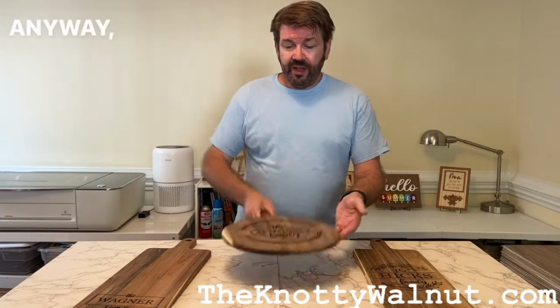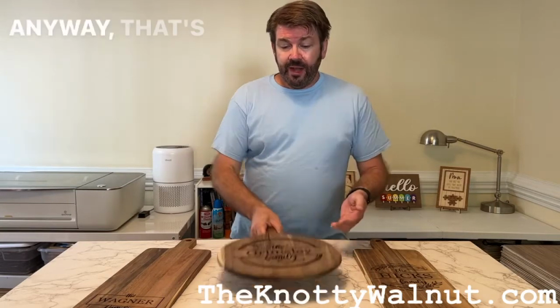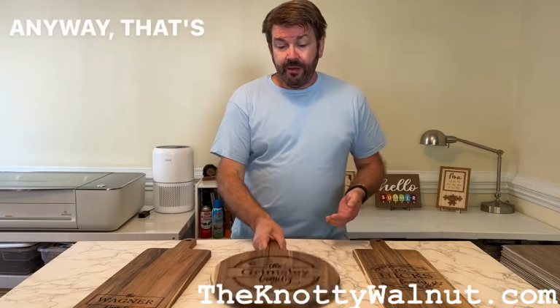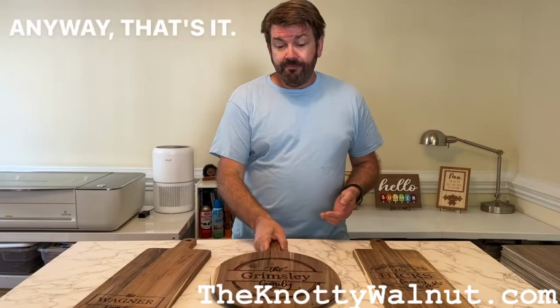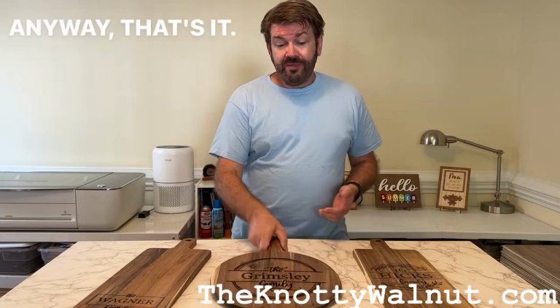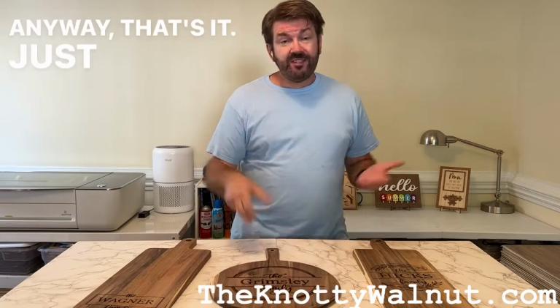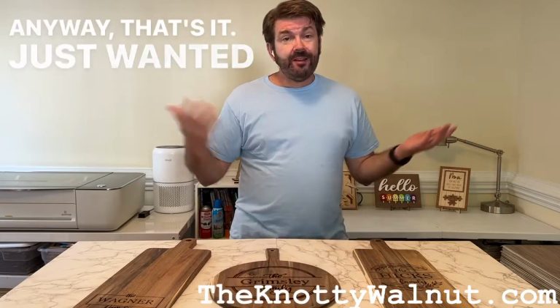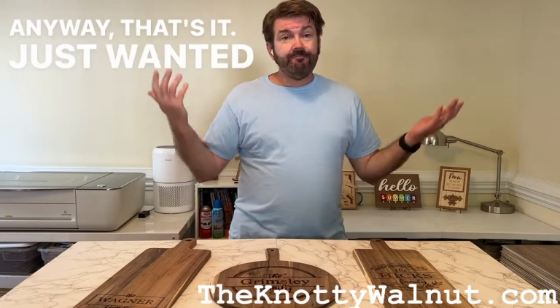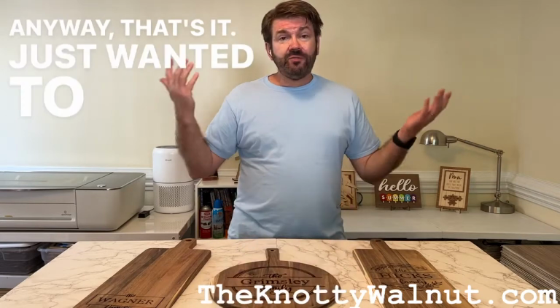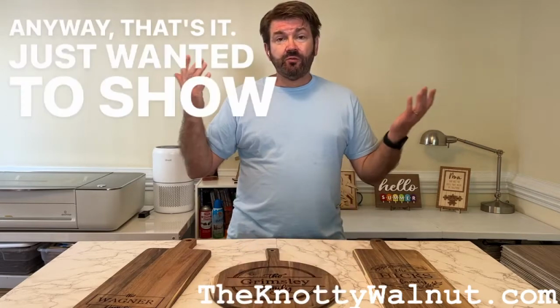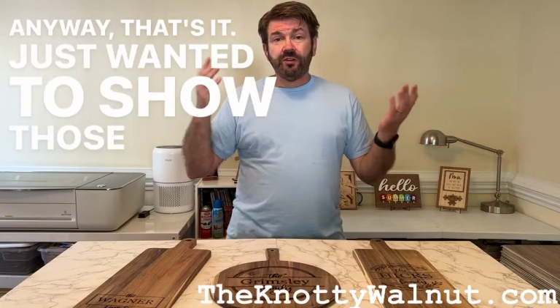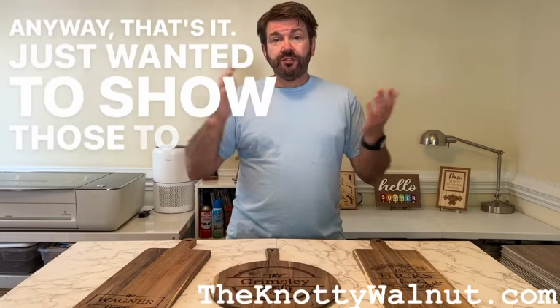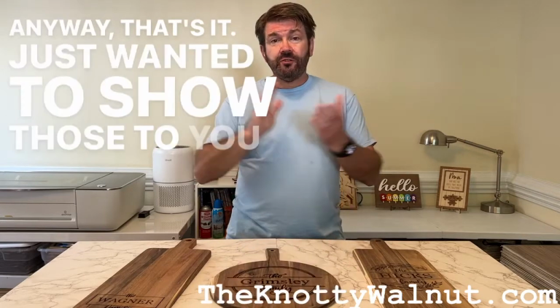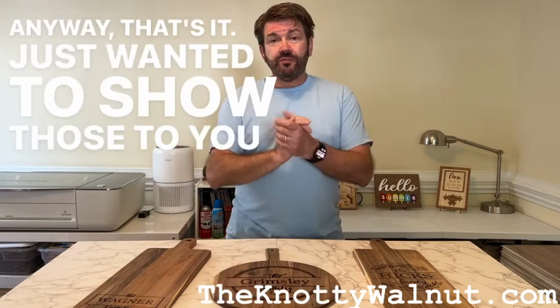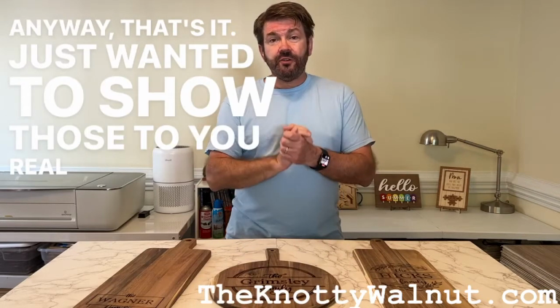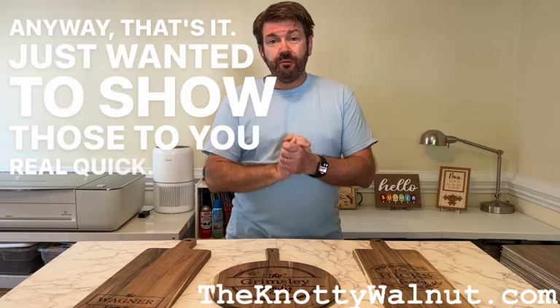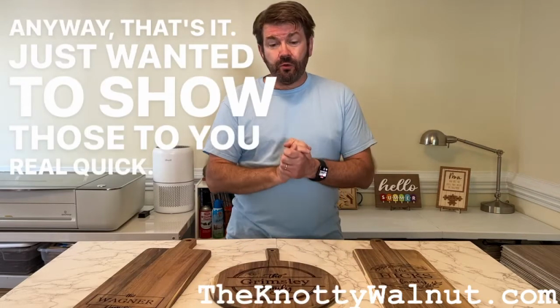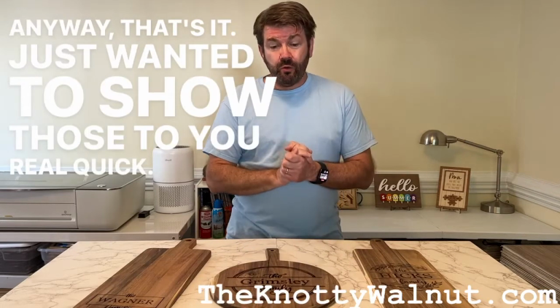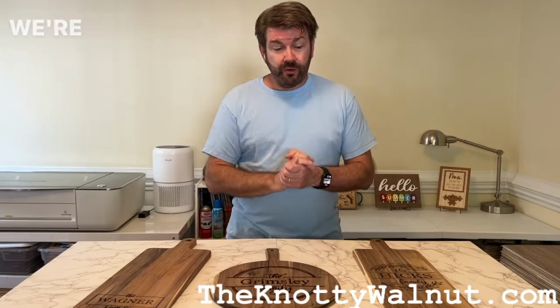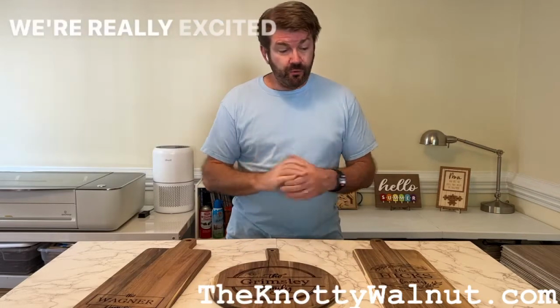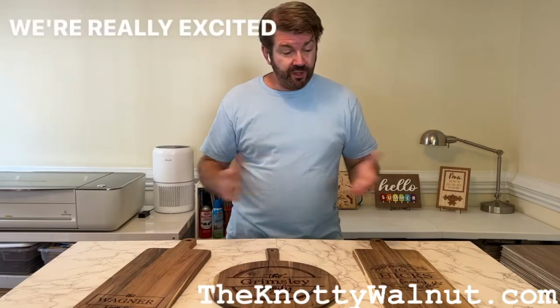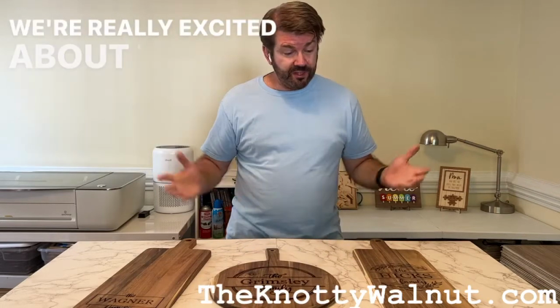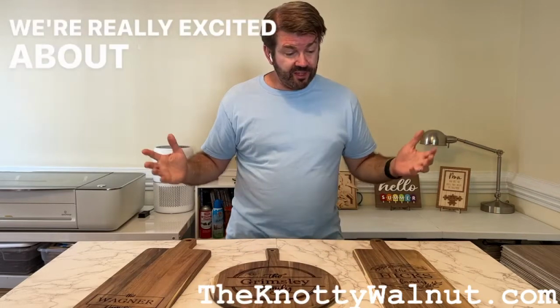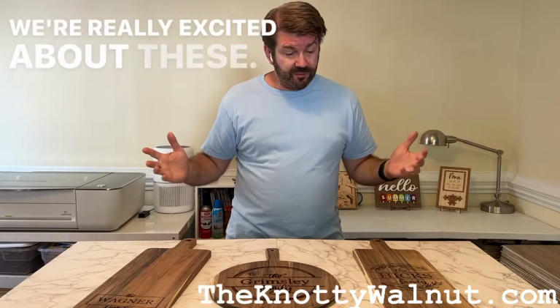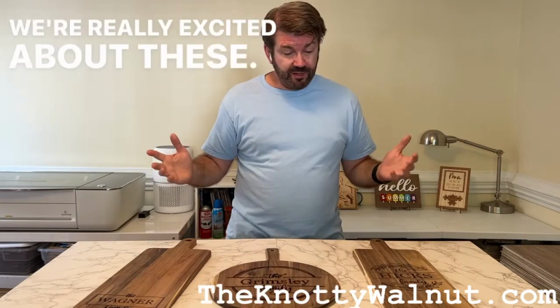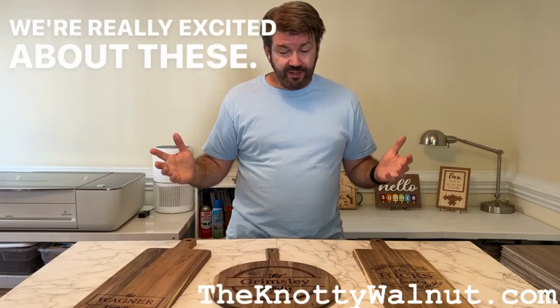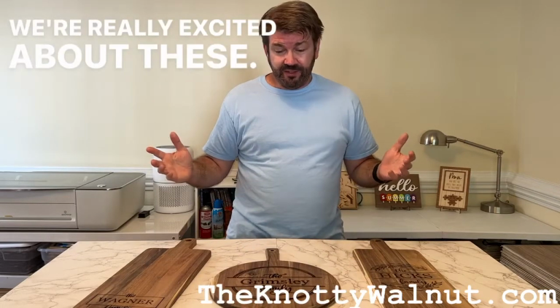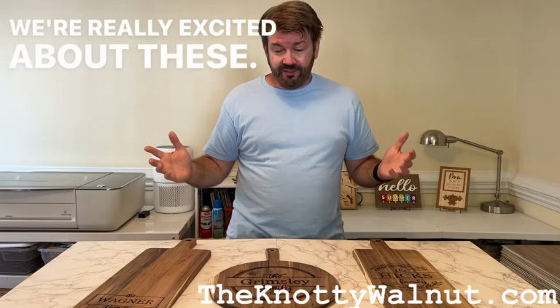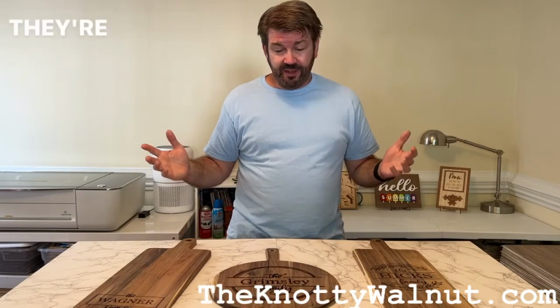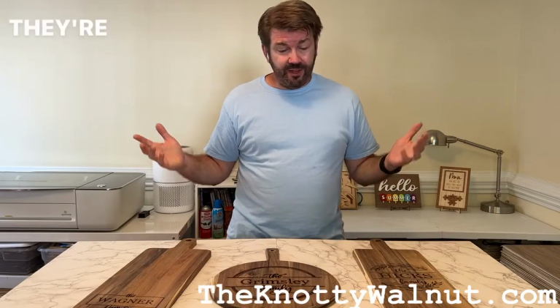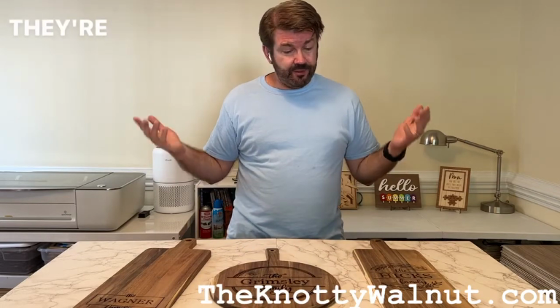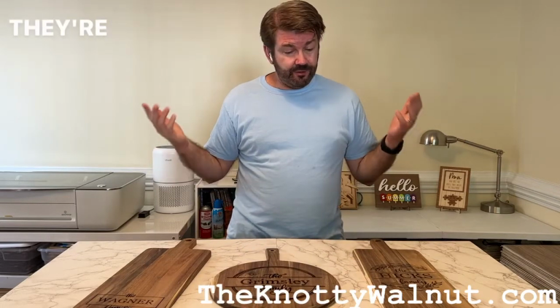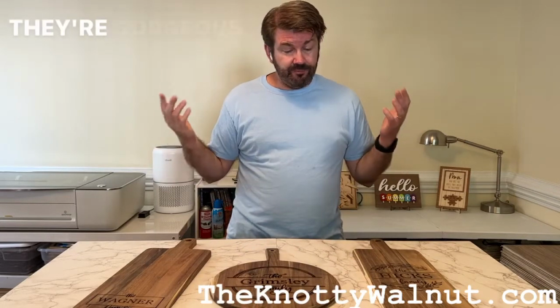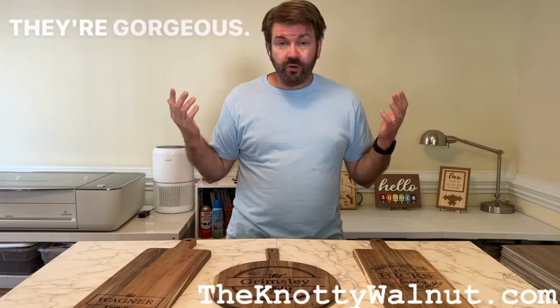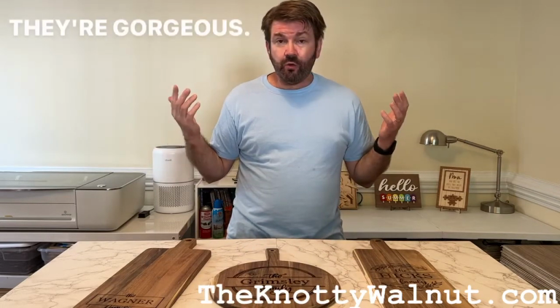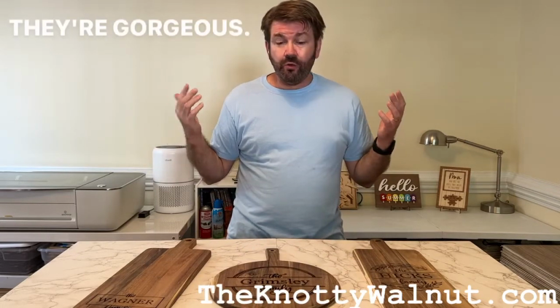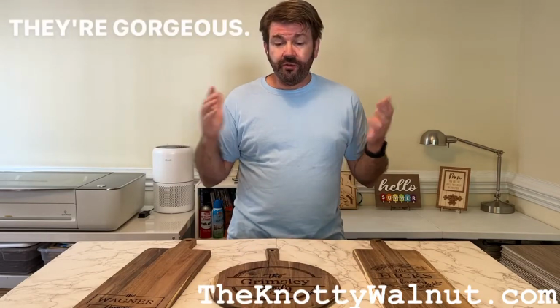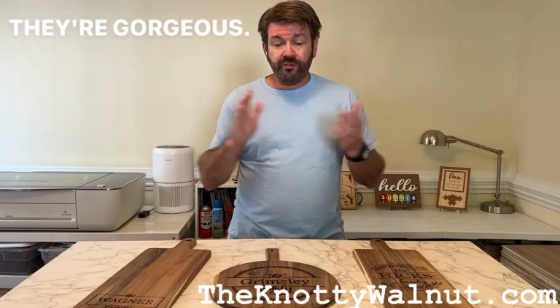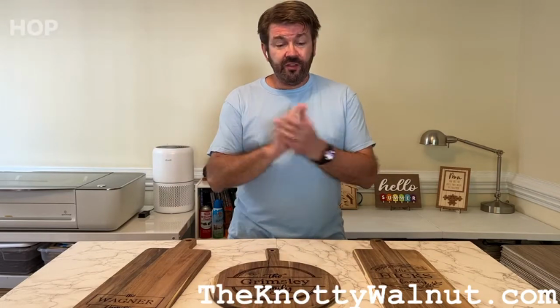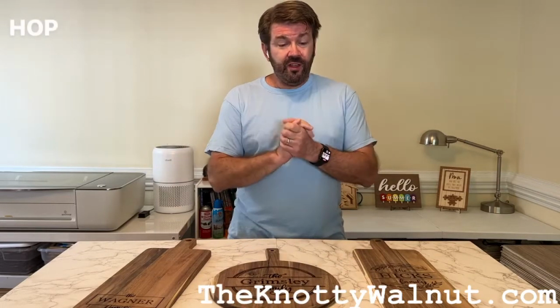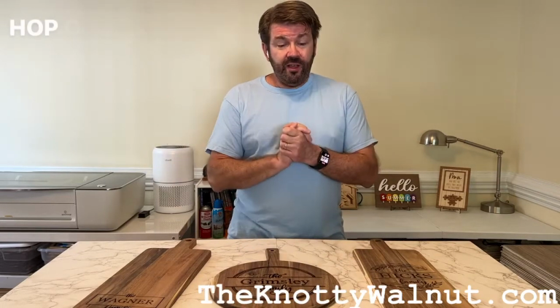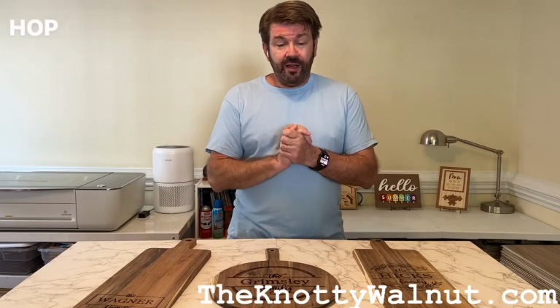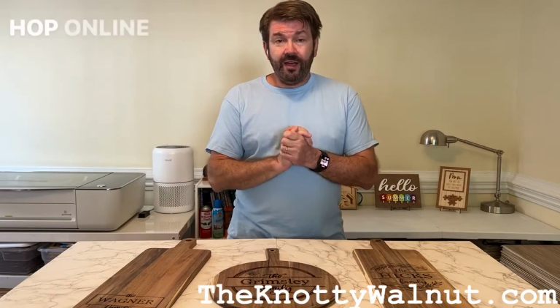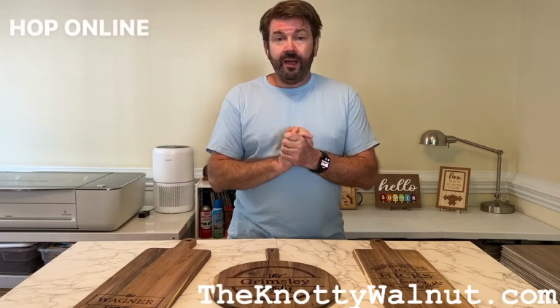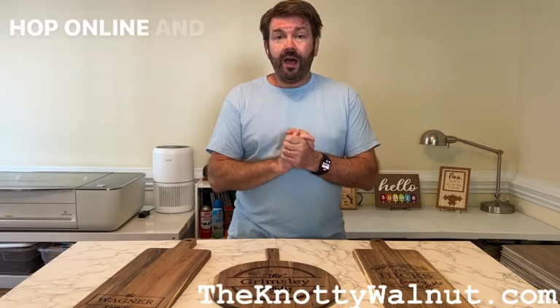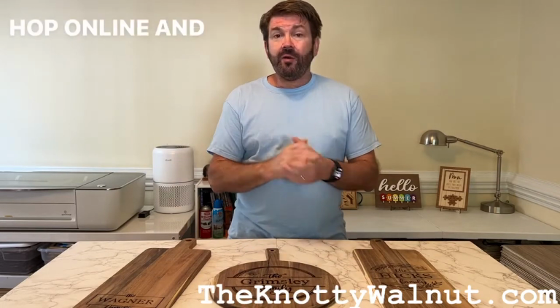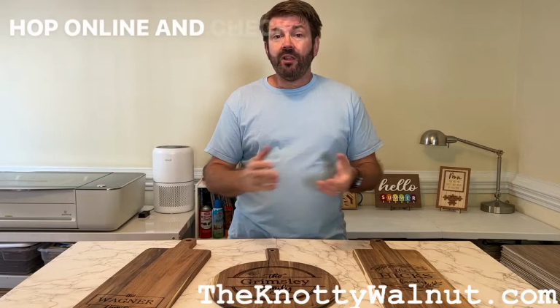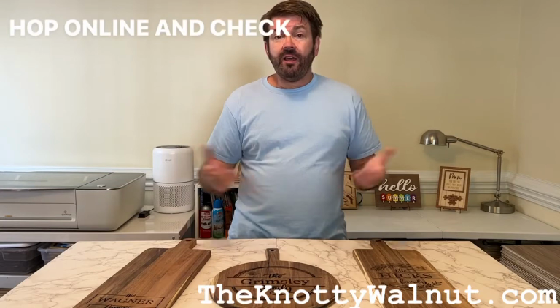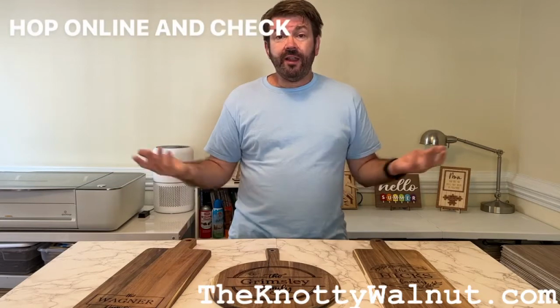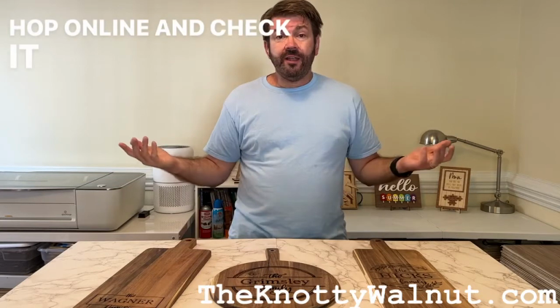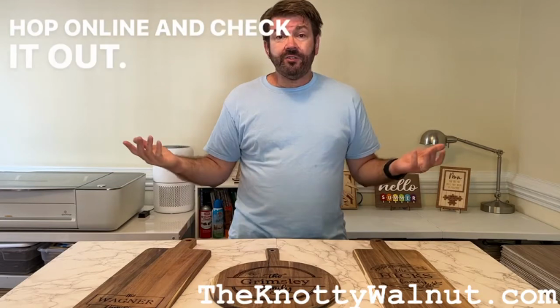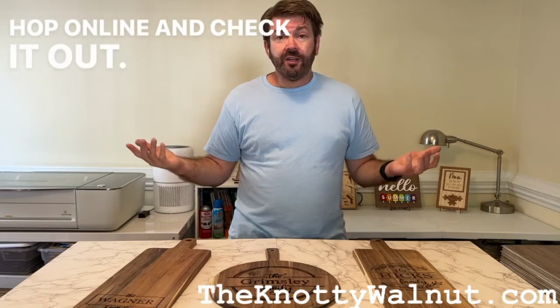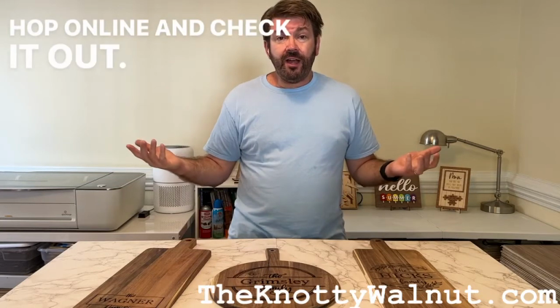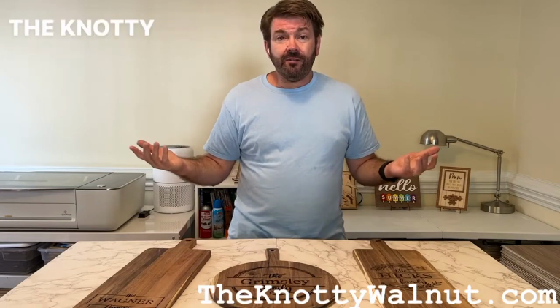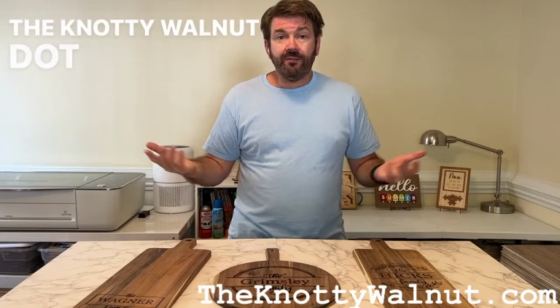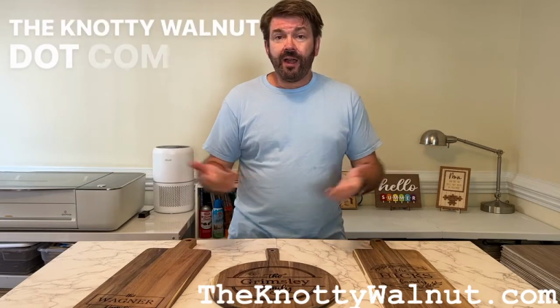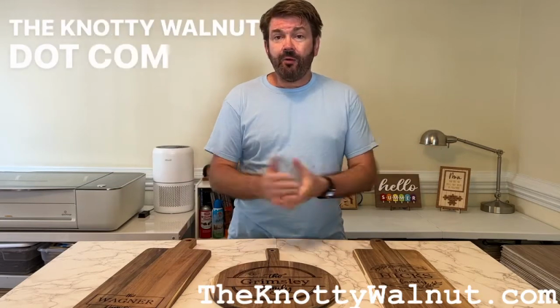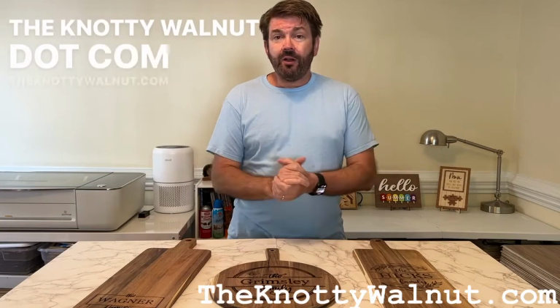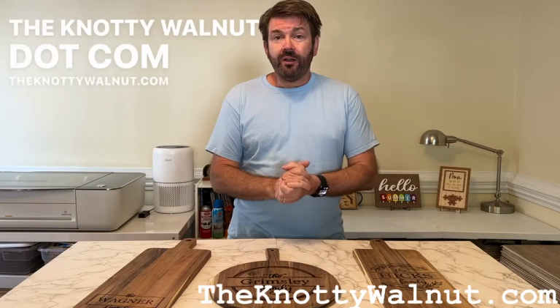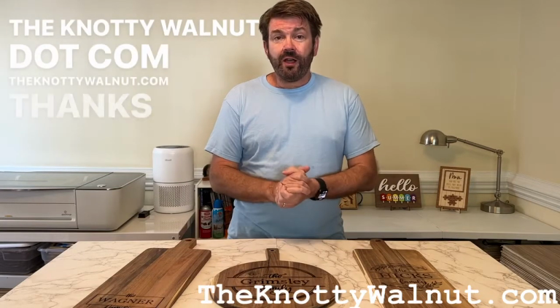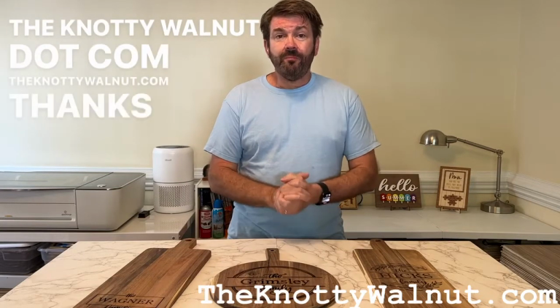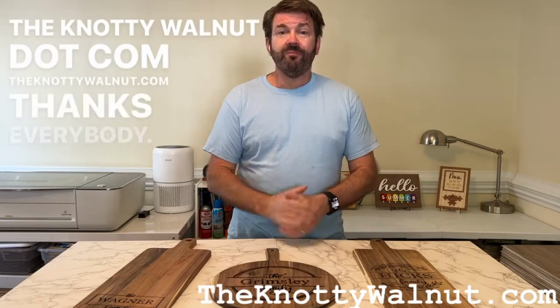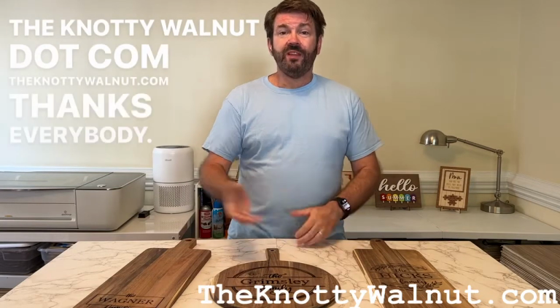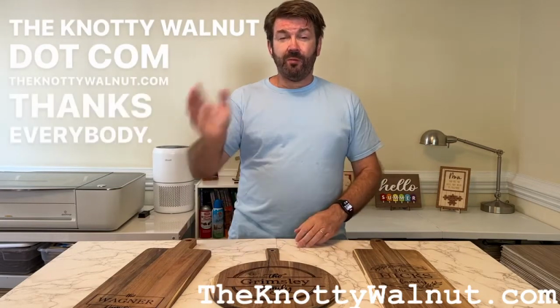Anyway, that's it. Just wanted to show this to you real quick. We're really excited about these, they're gorgeous. Hop online and check it out — NaughtyWalnut.com. Thanks everybody.